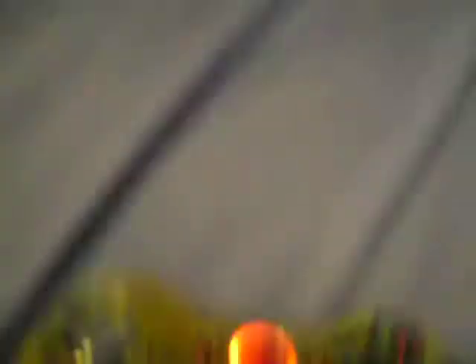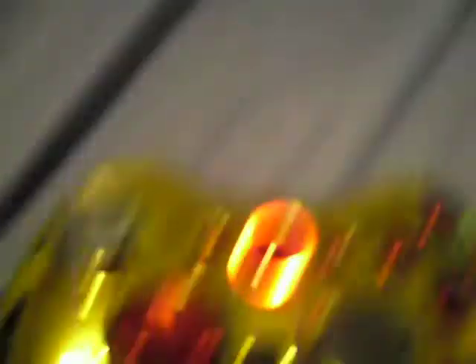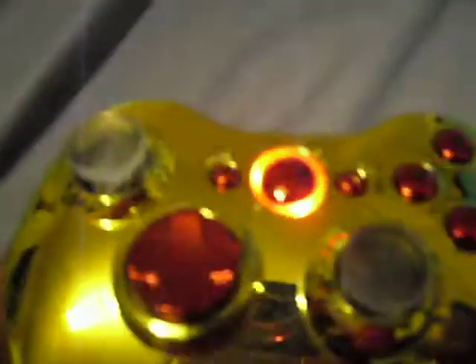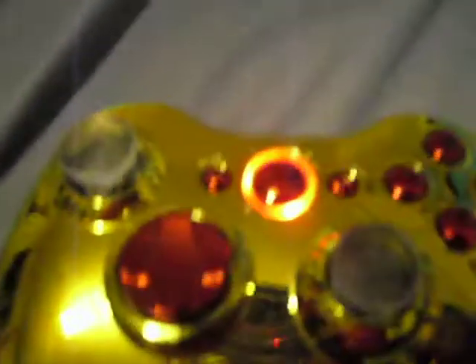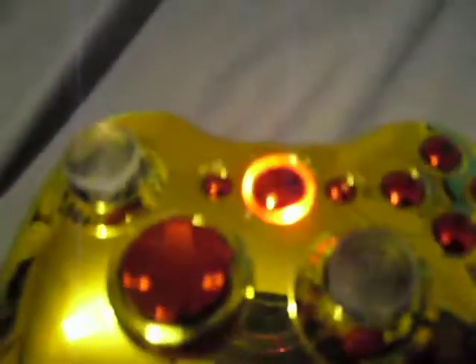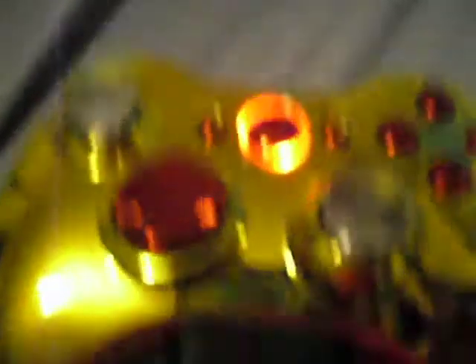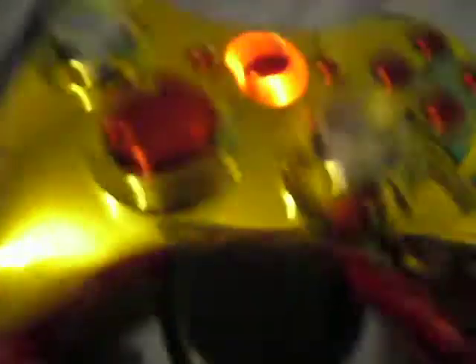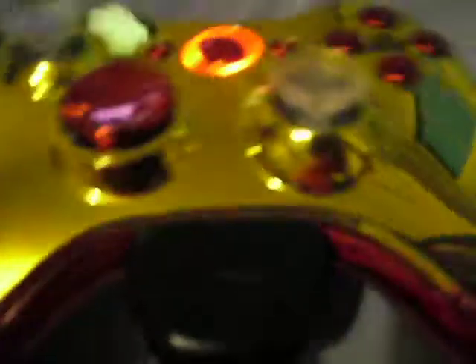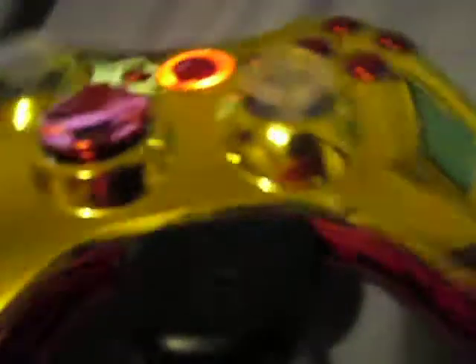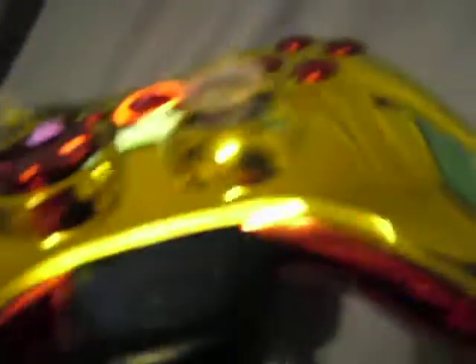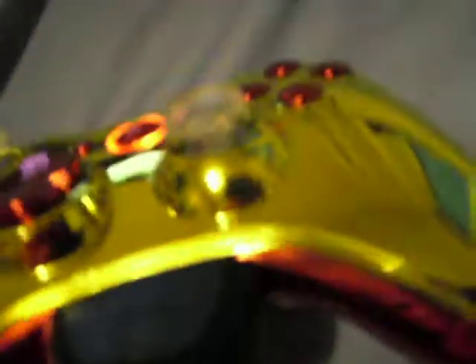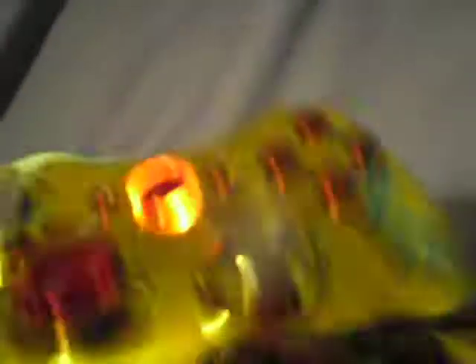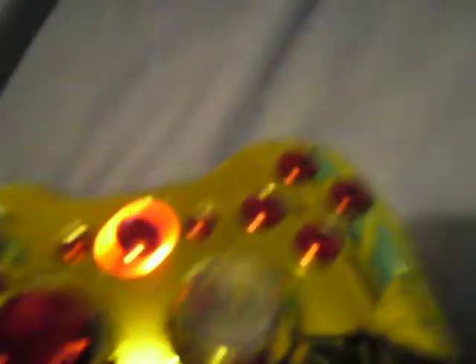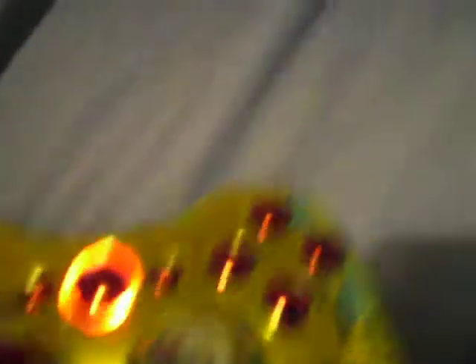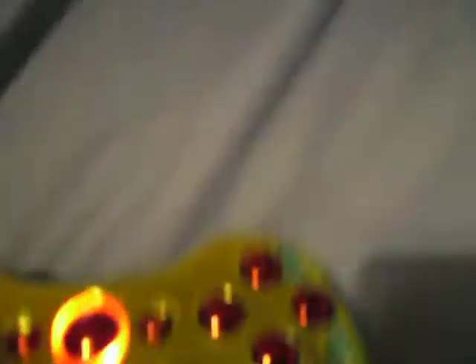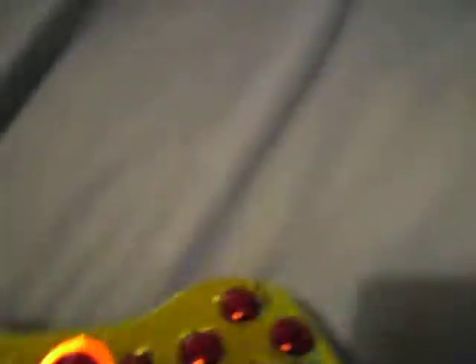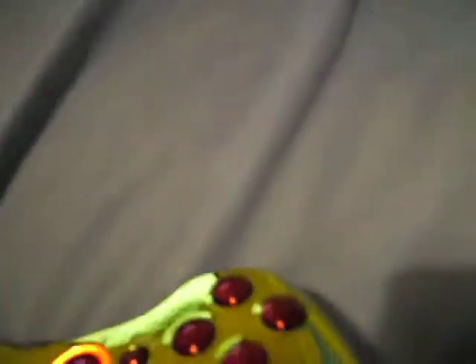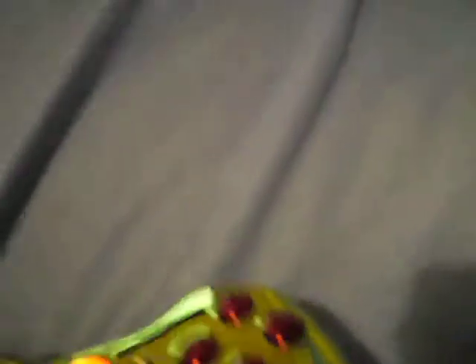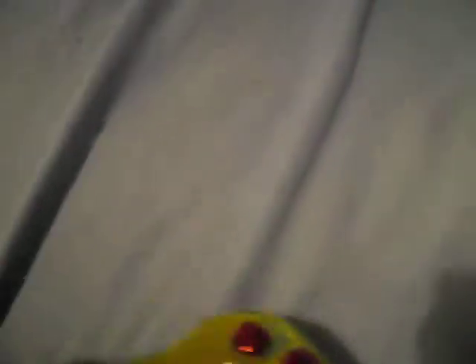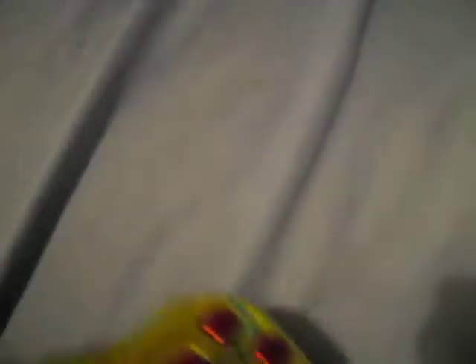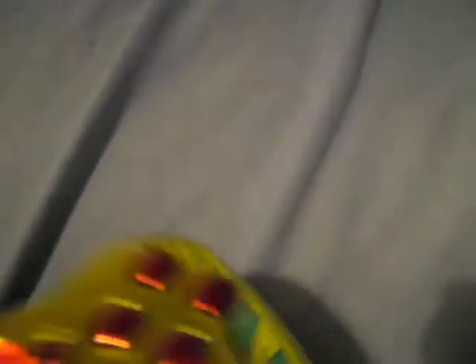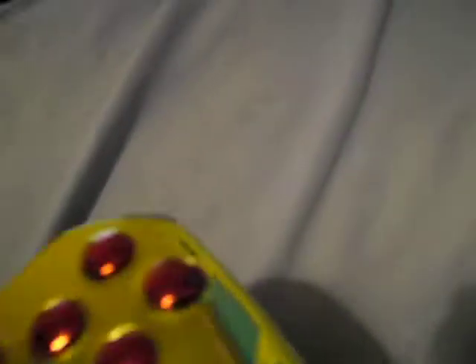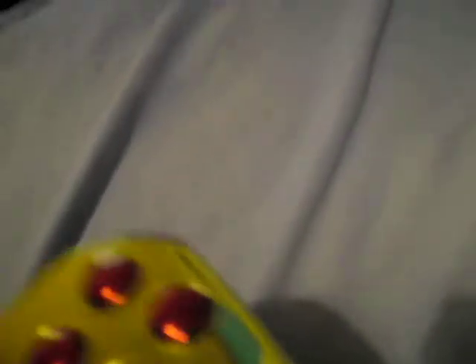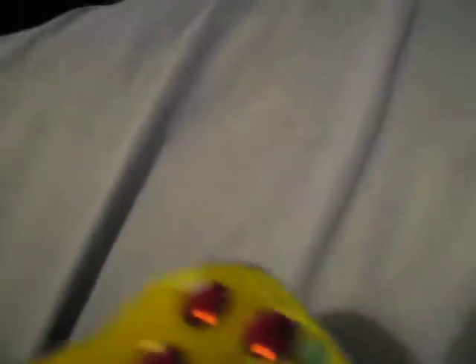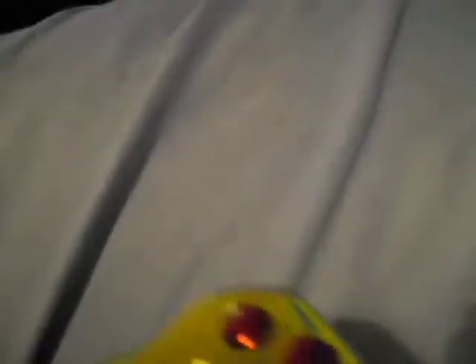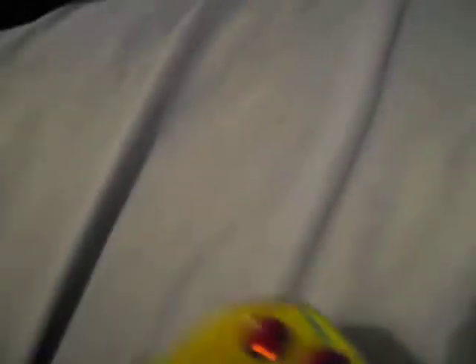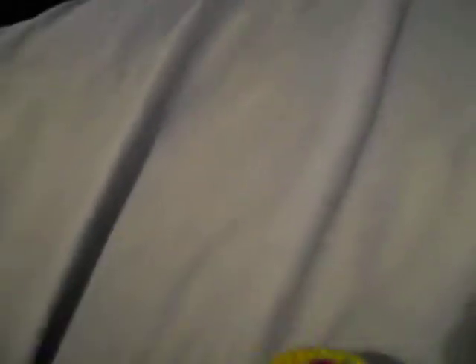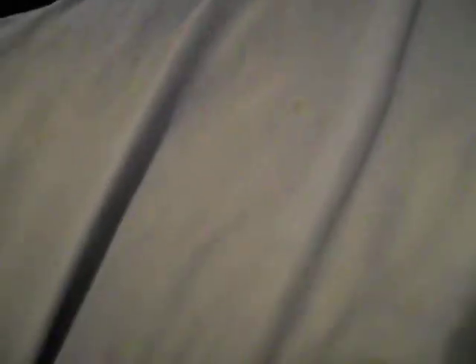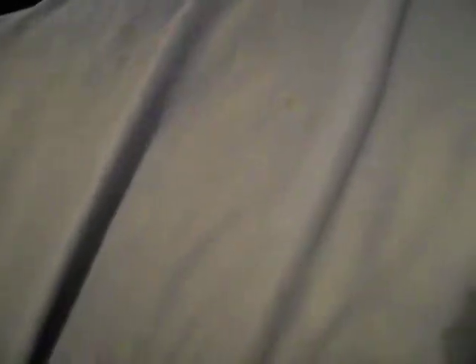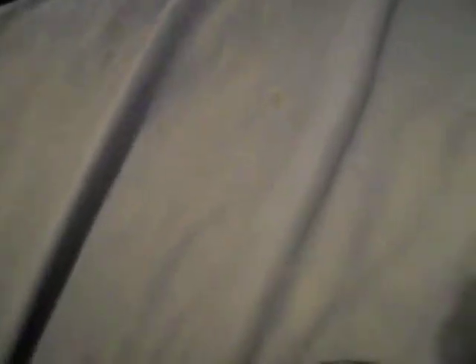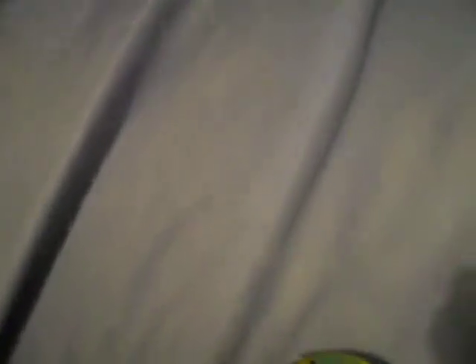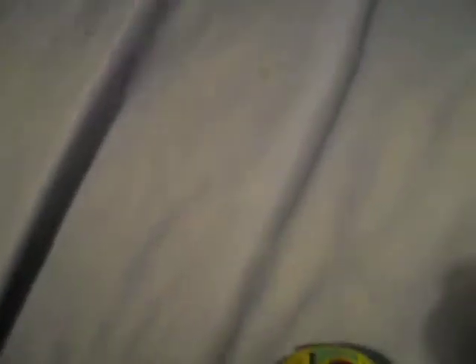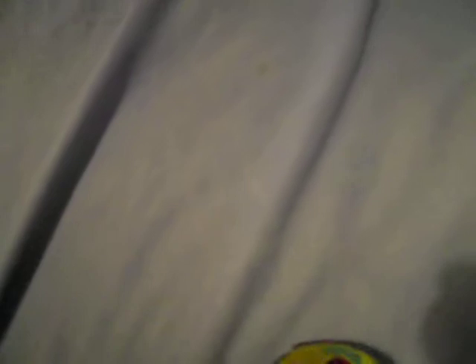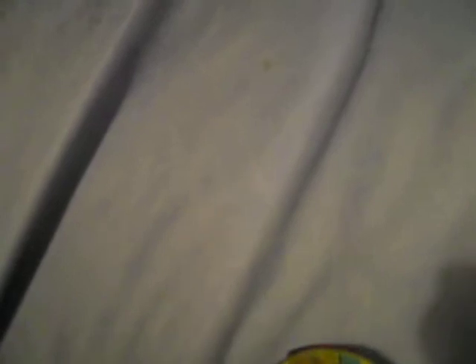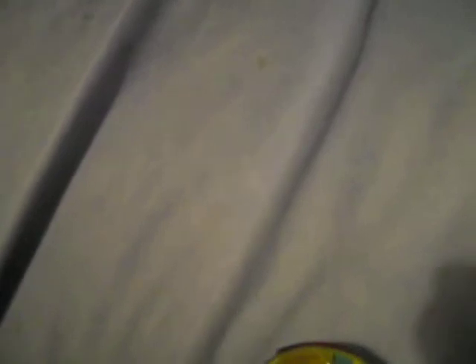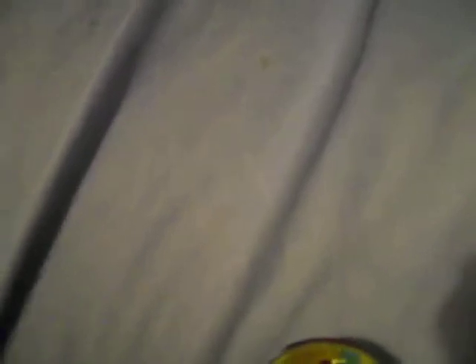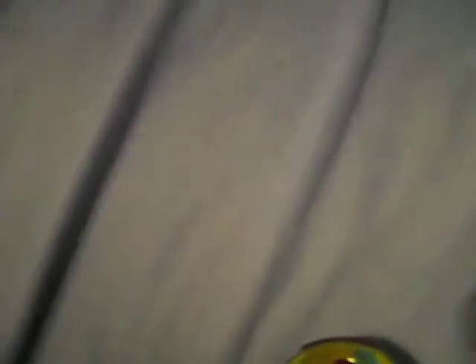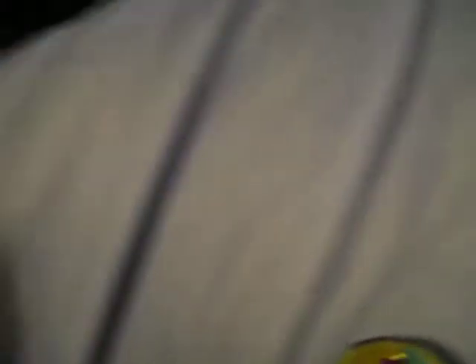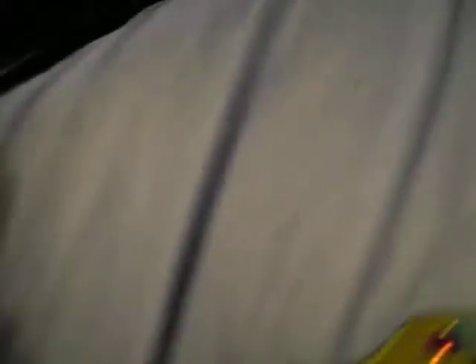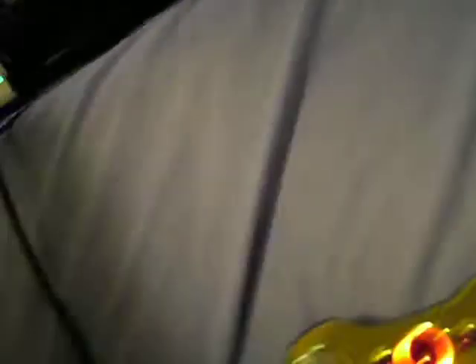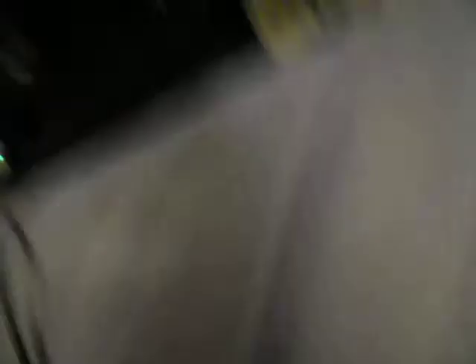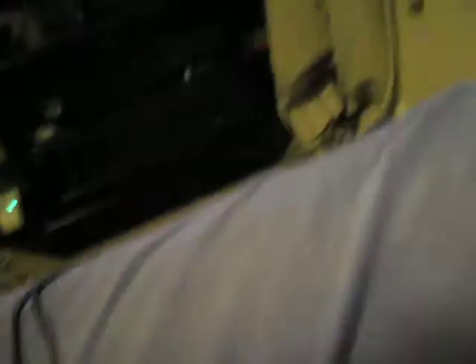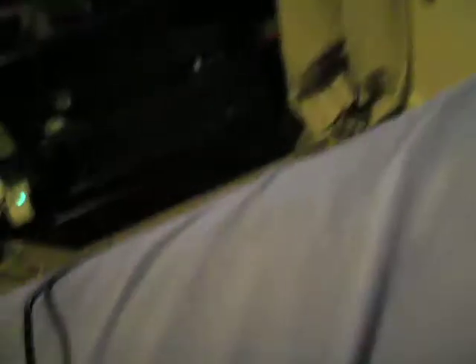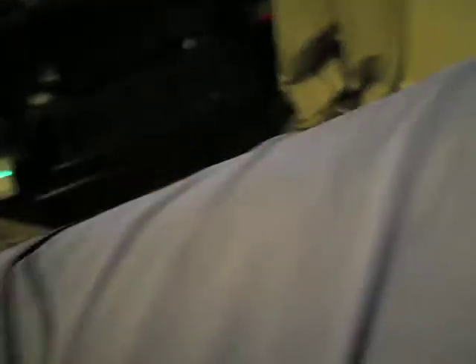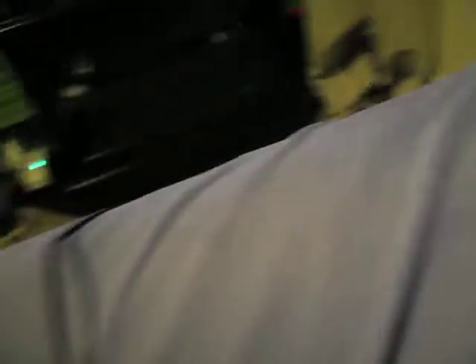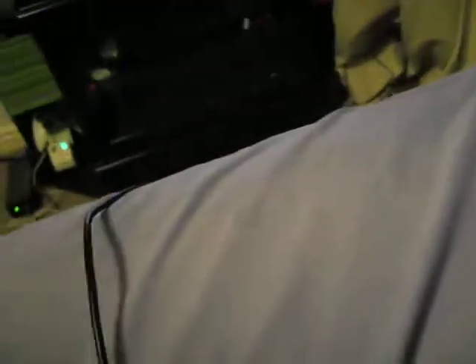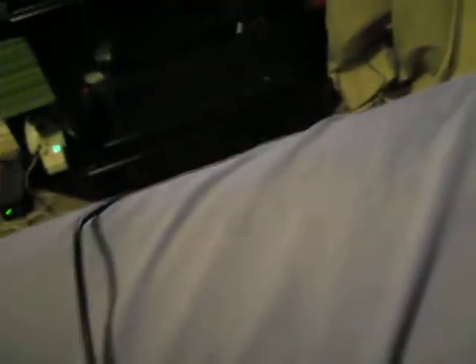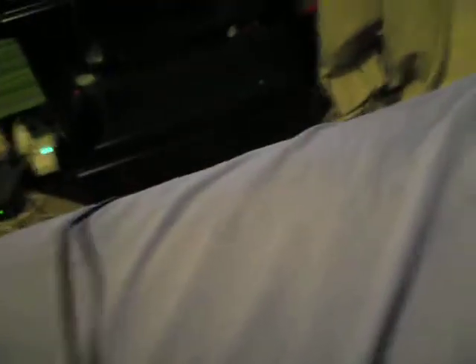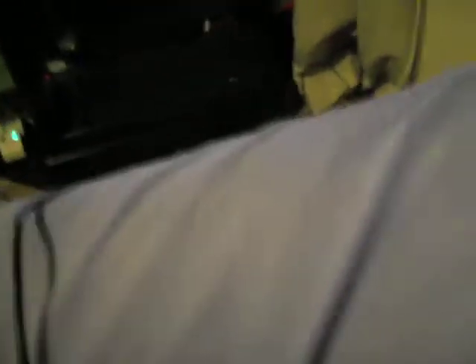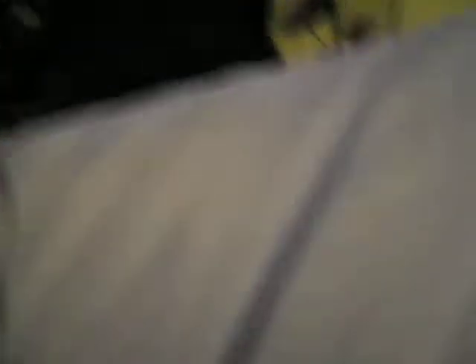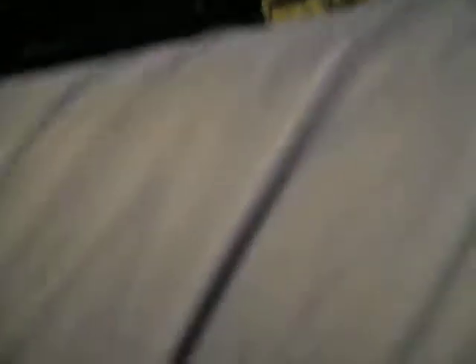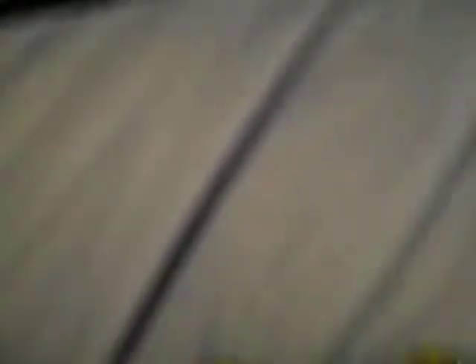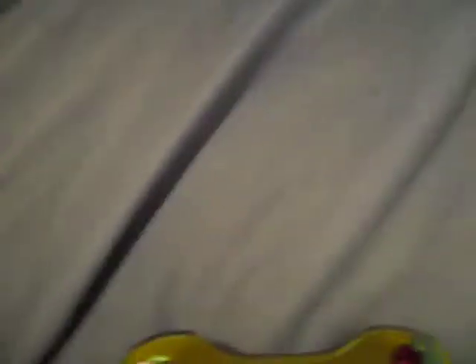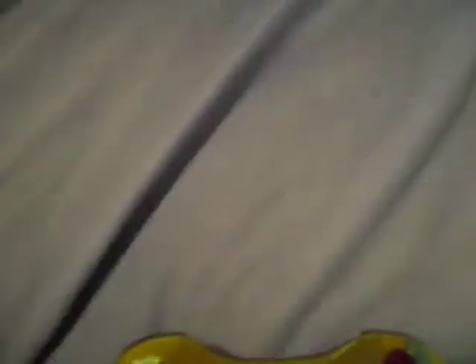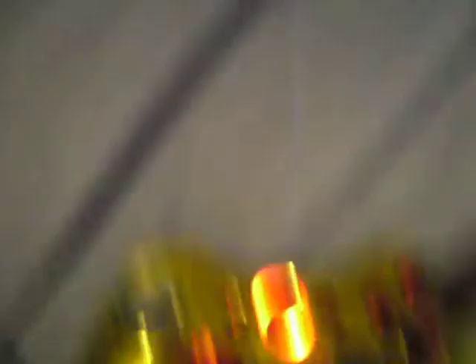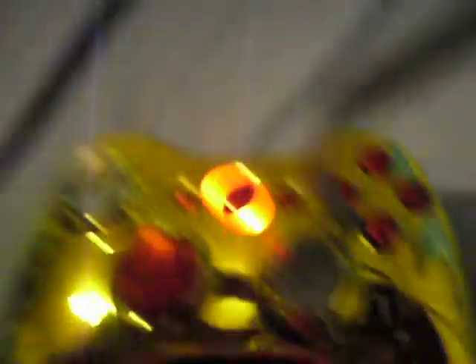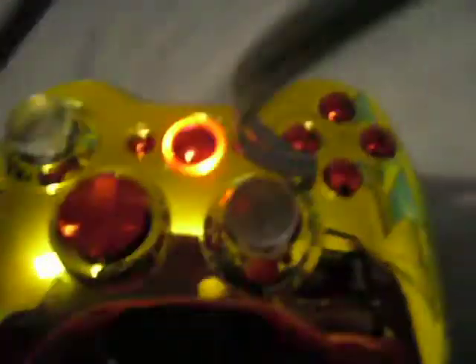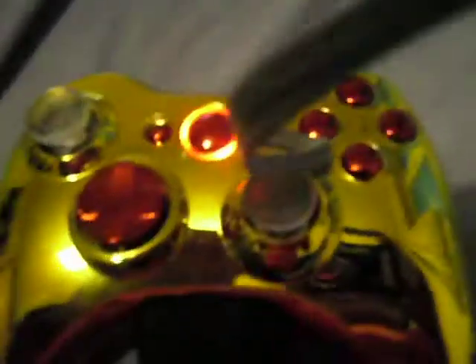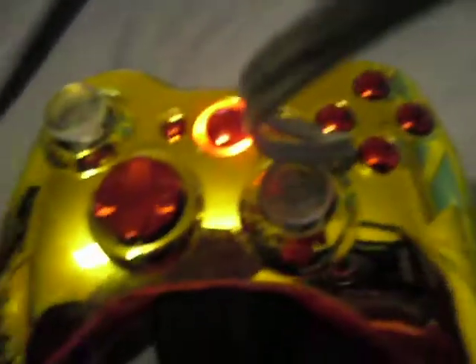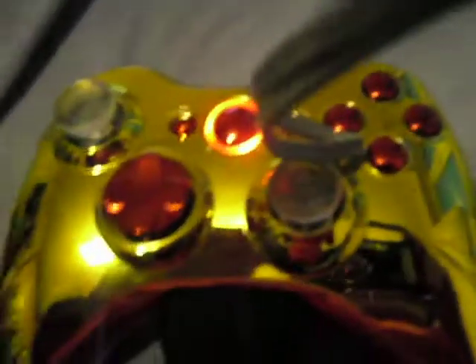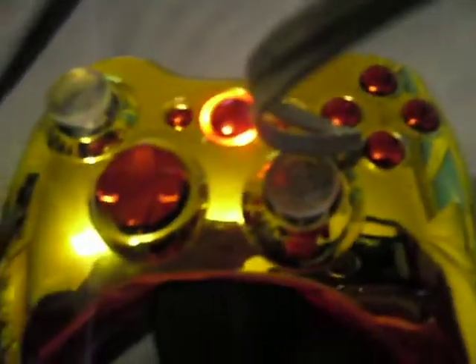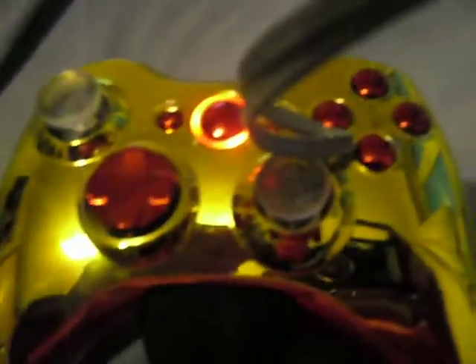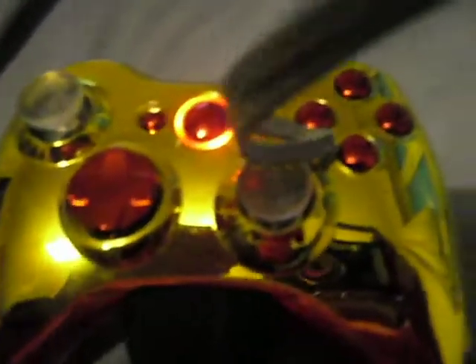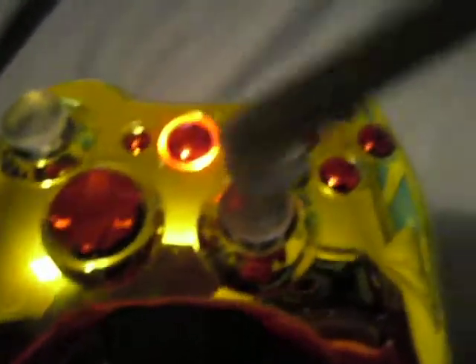Thanks for watching, and if you'd love to get this controller, go to controlmods.com. Thank you.